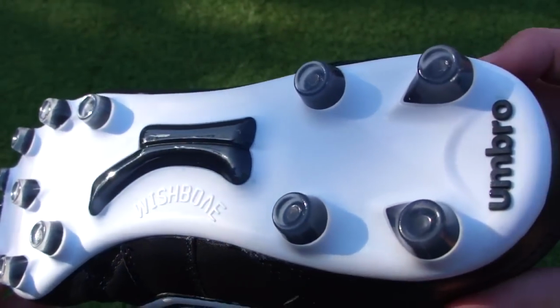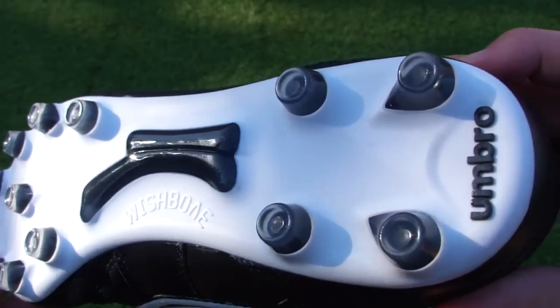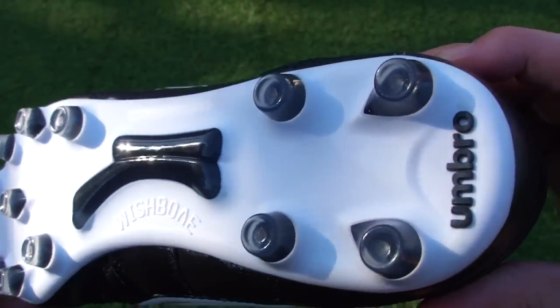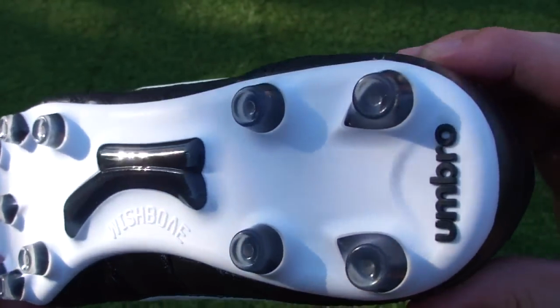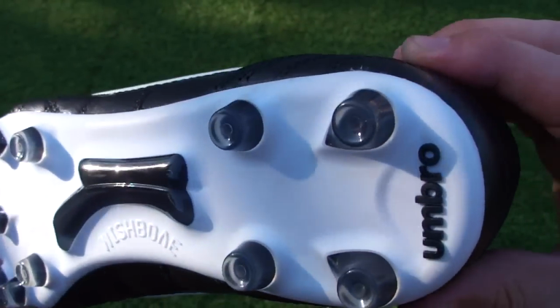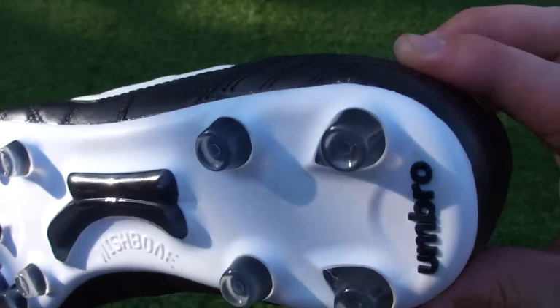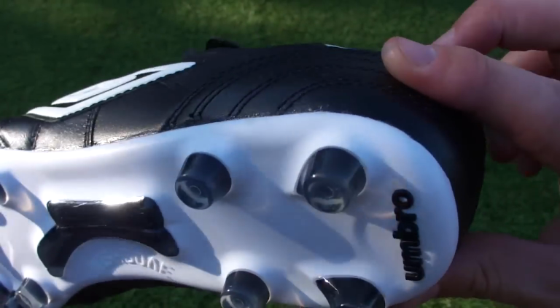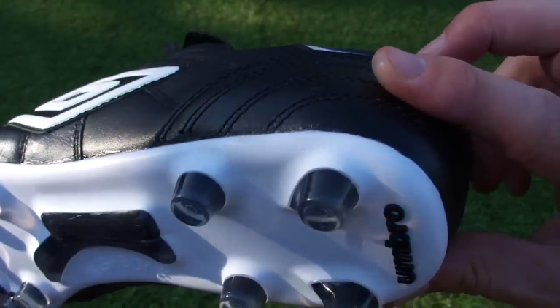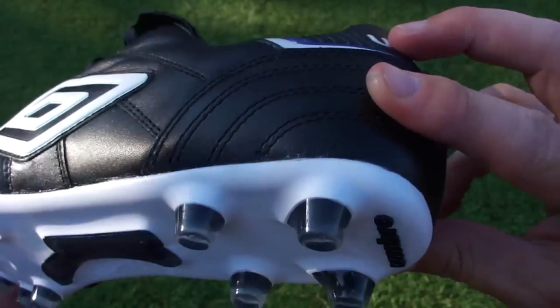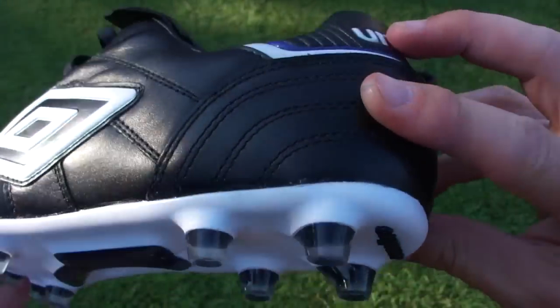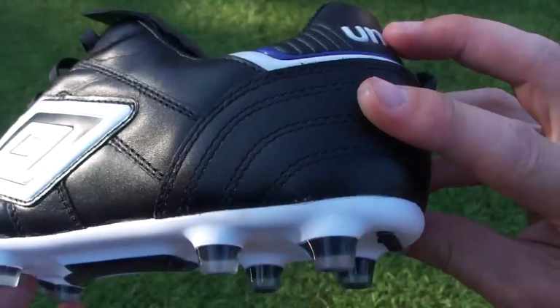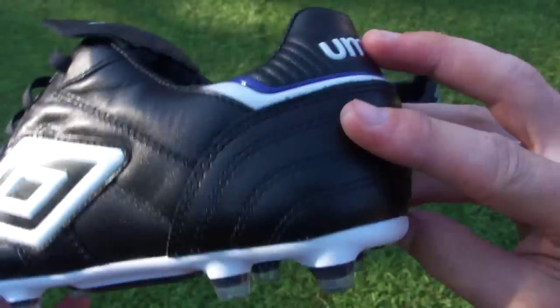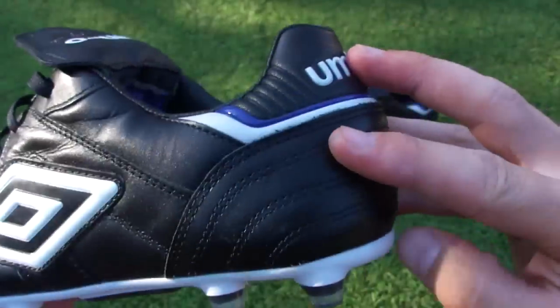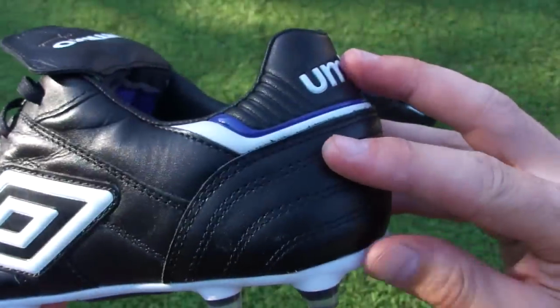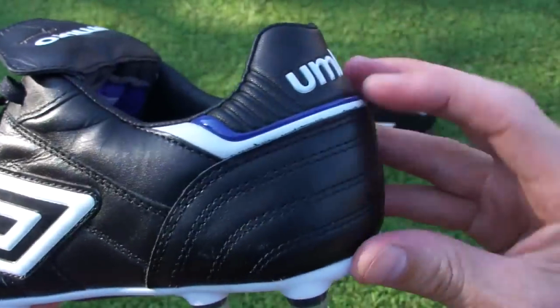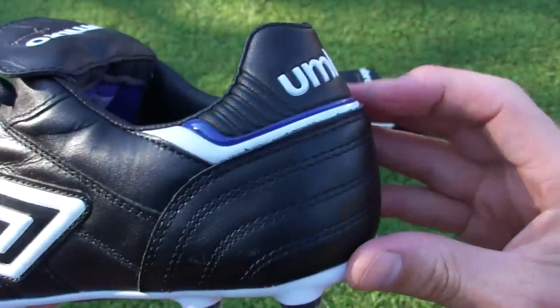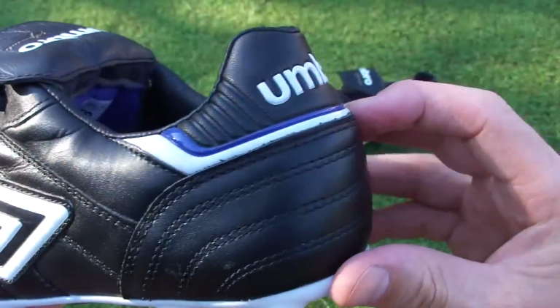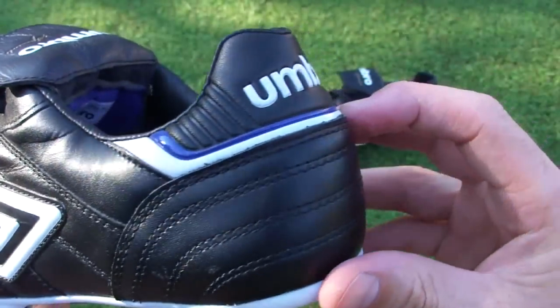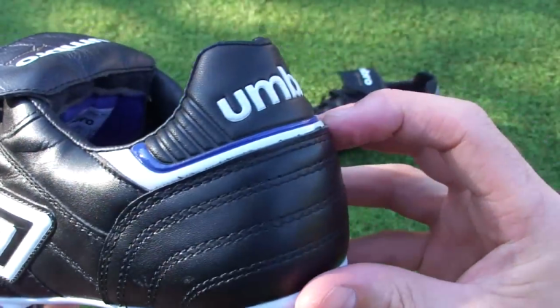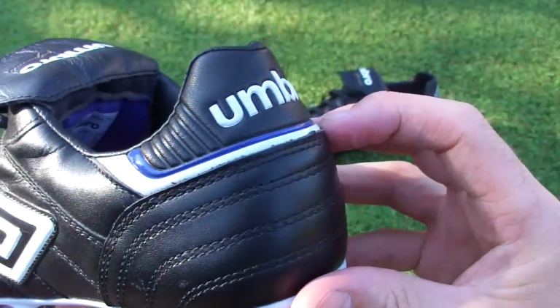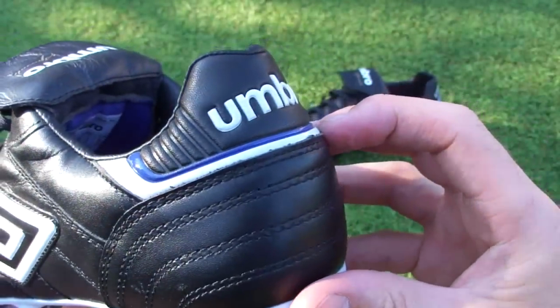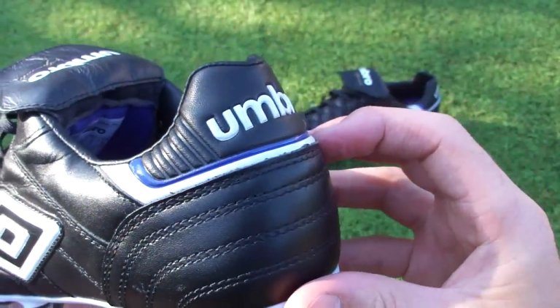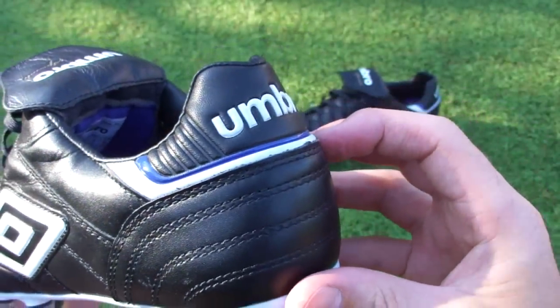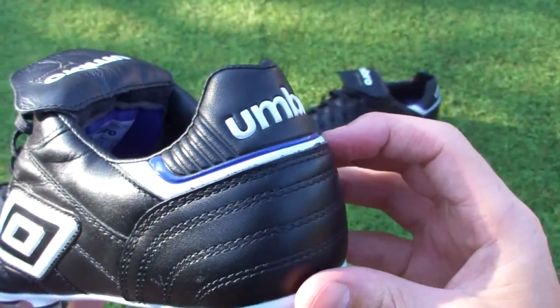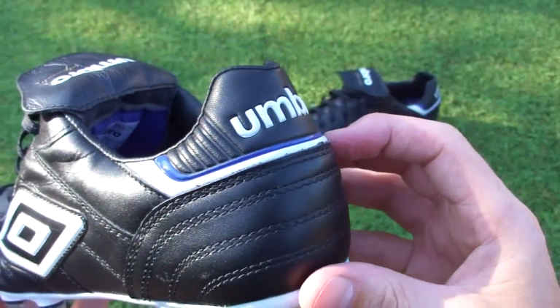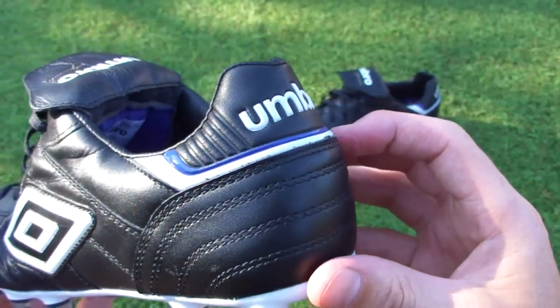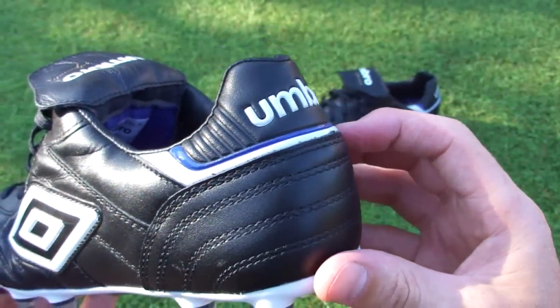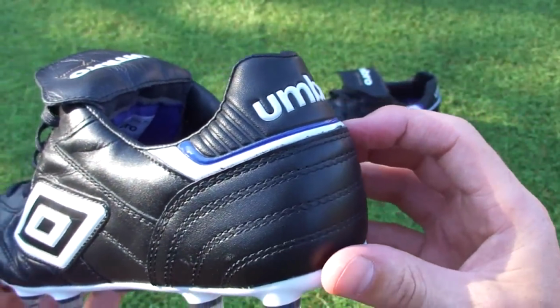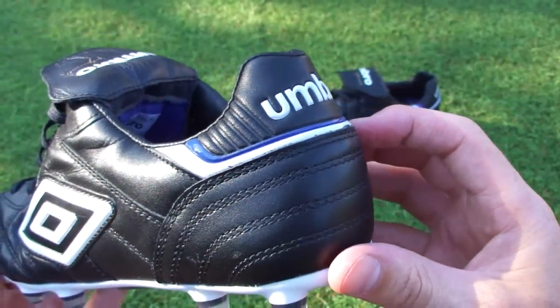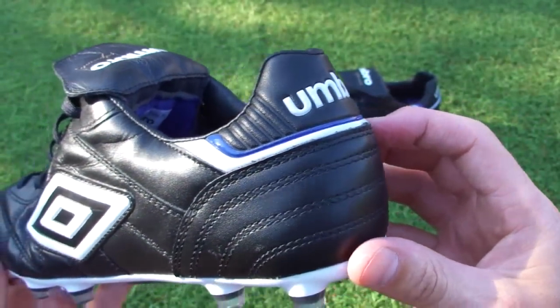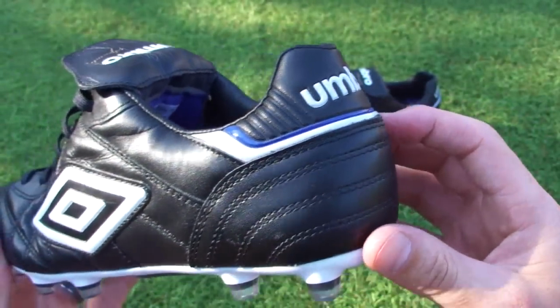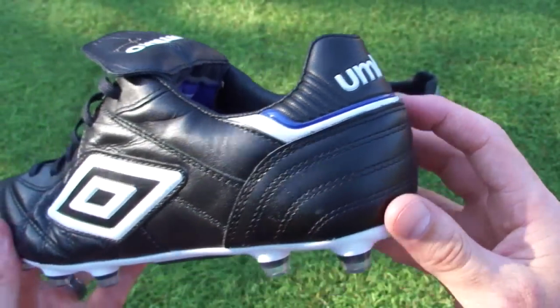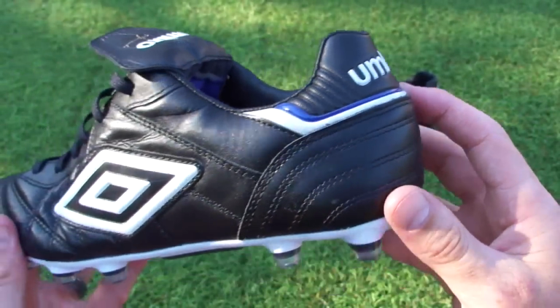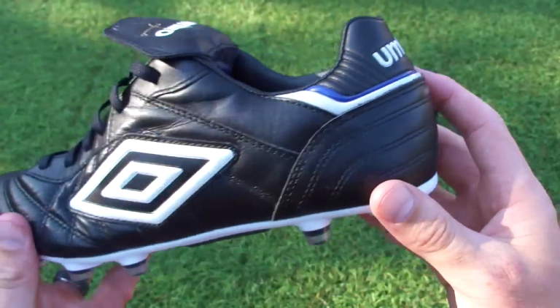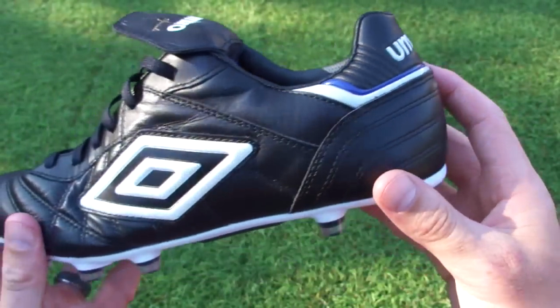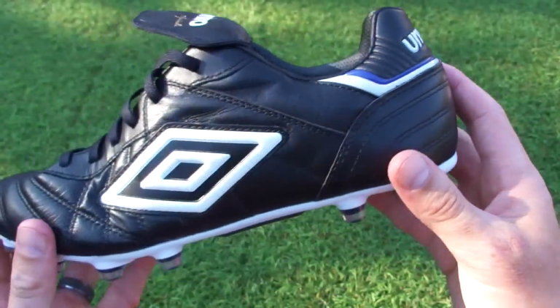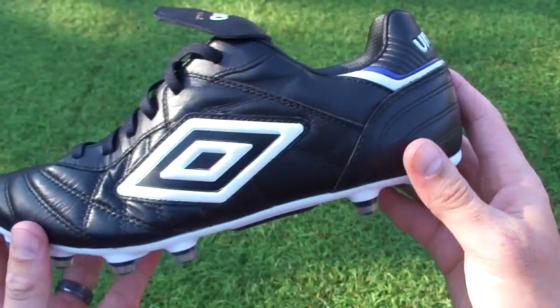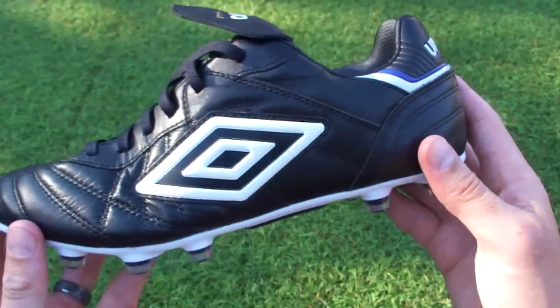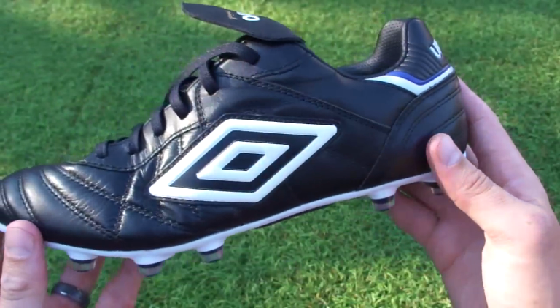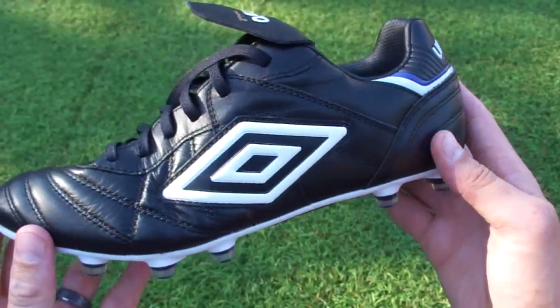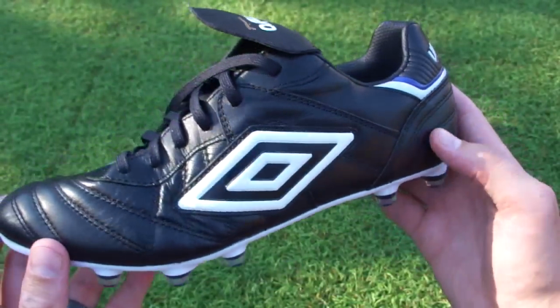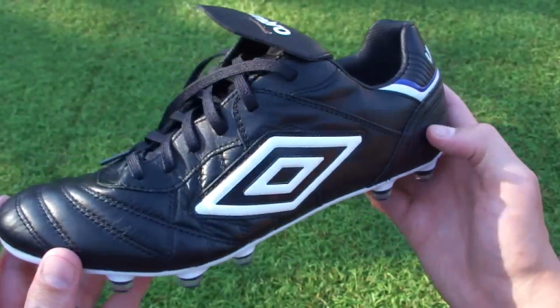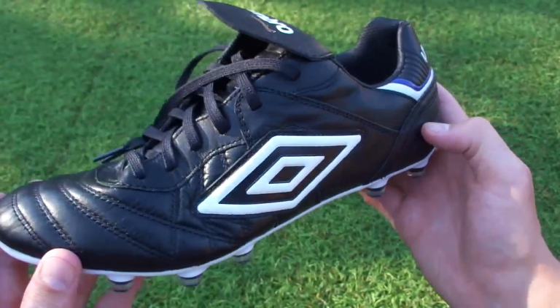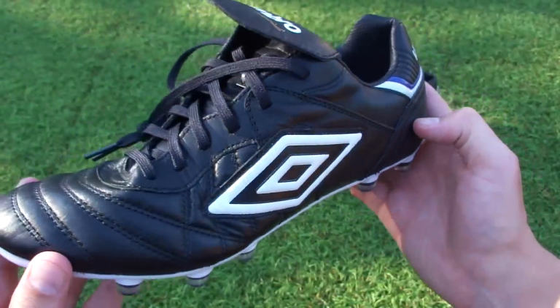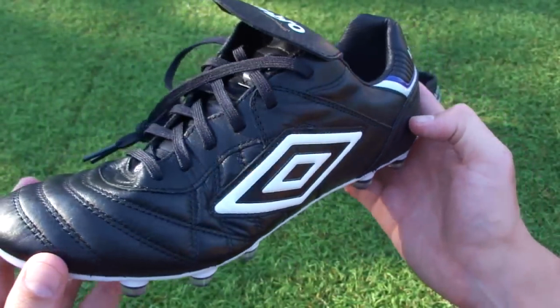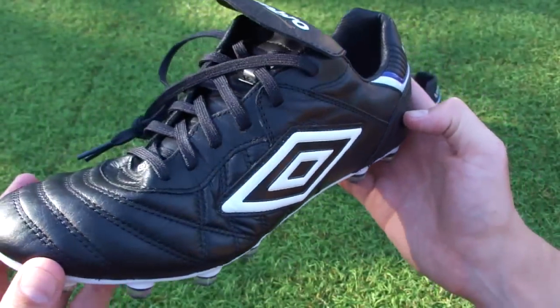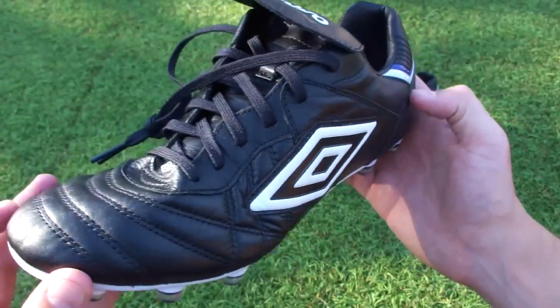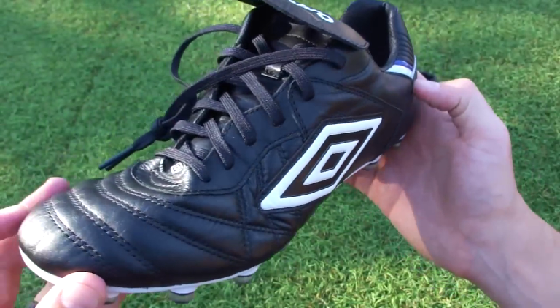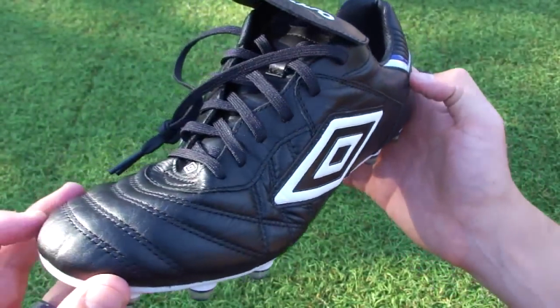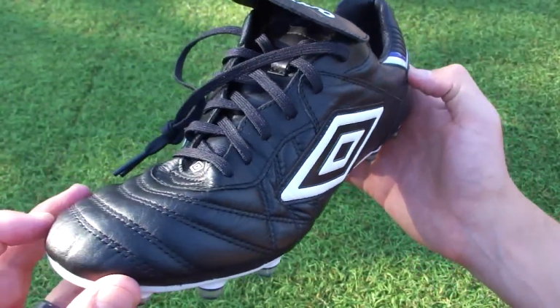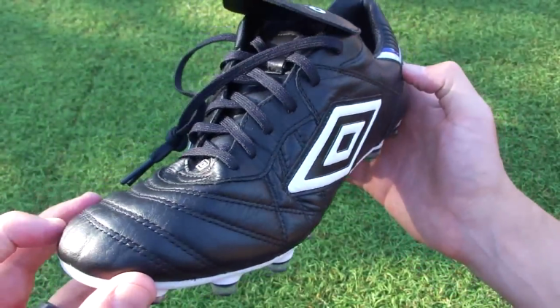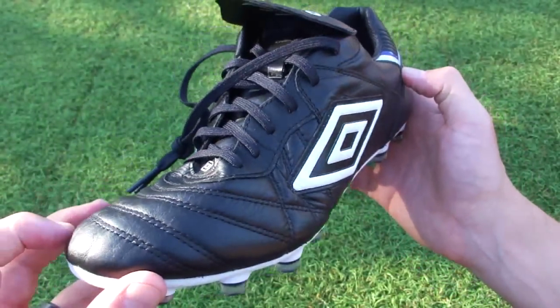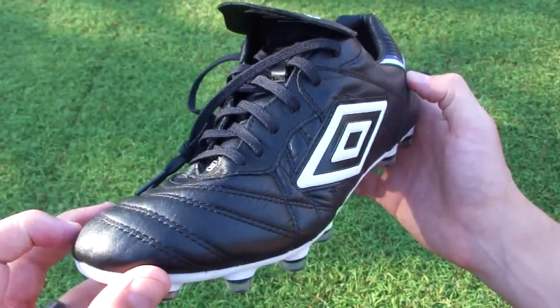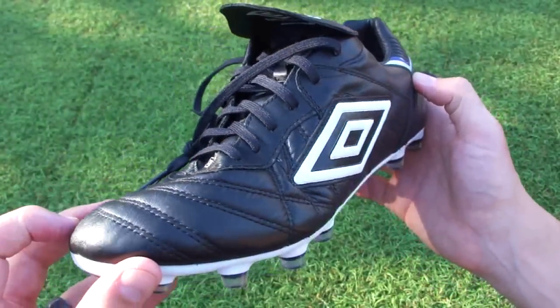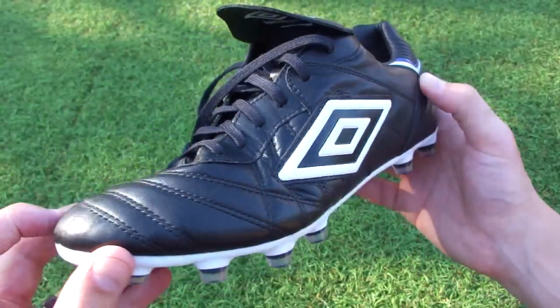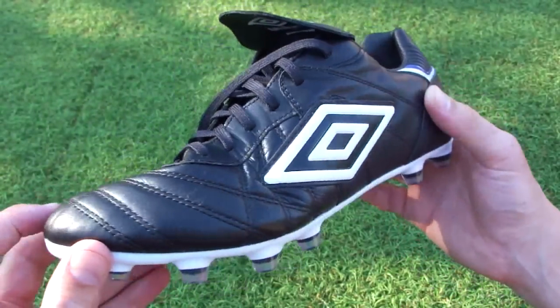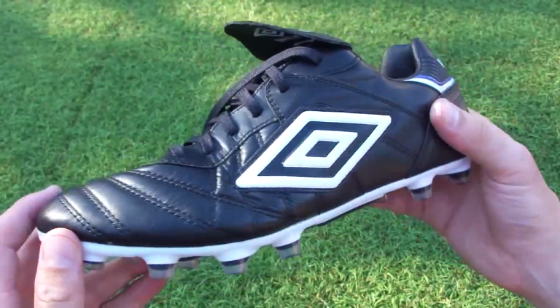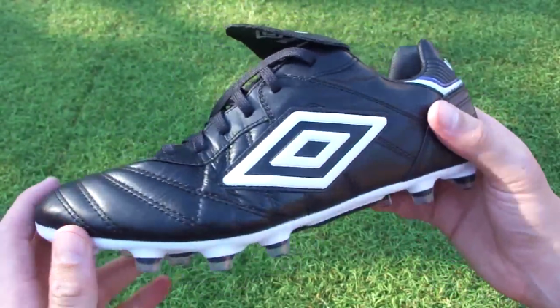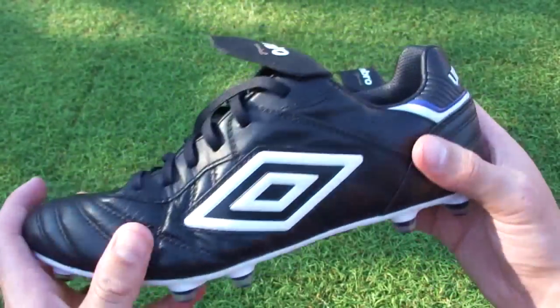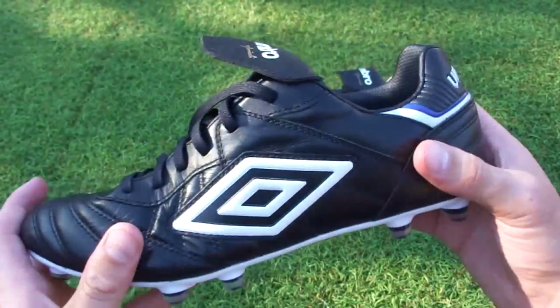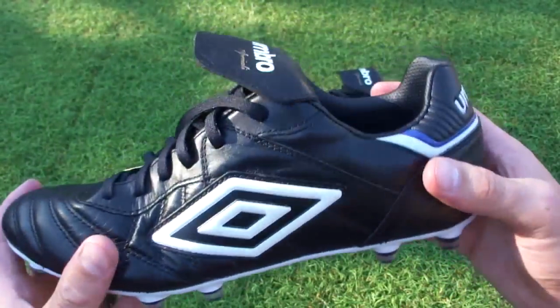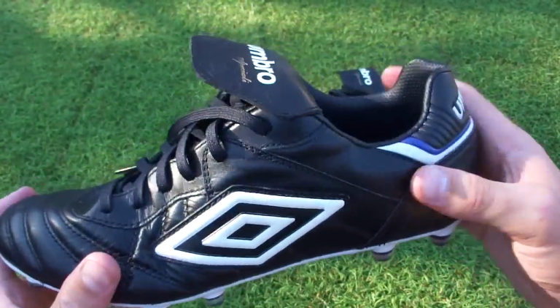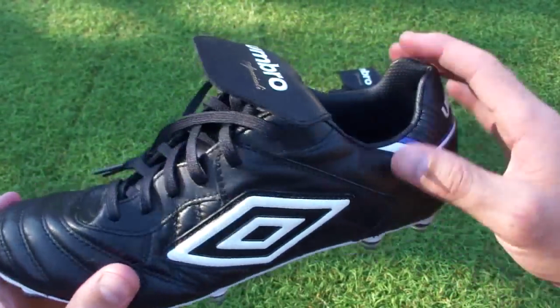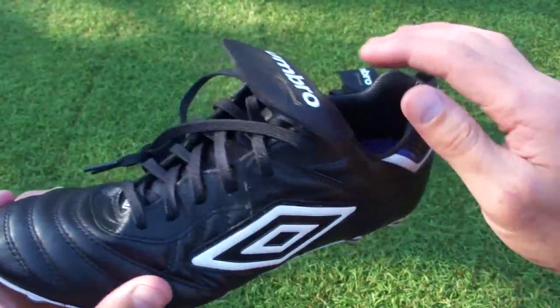Very cool release. Umbro said these probably won't be available online but will be available in stores. When we find out which stores, we'll update that along with the review we'll be posting on the website pretty soon.